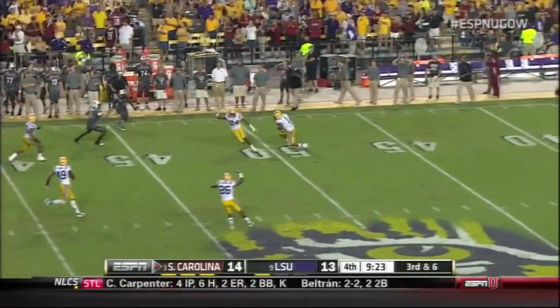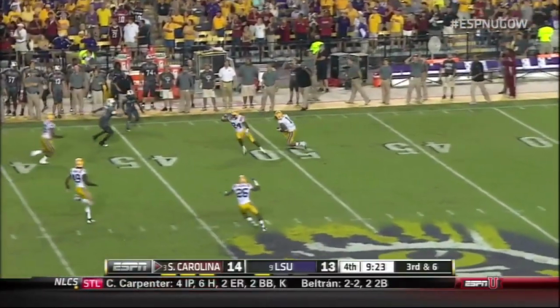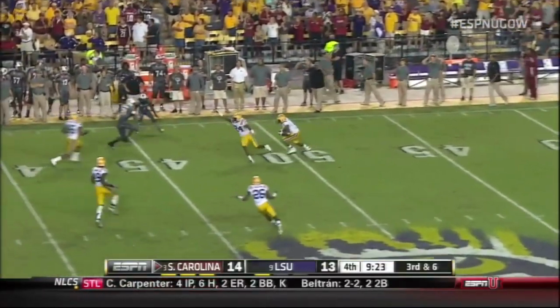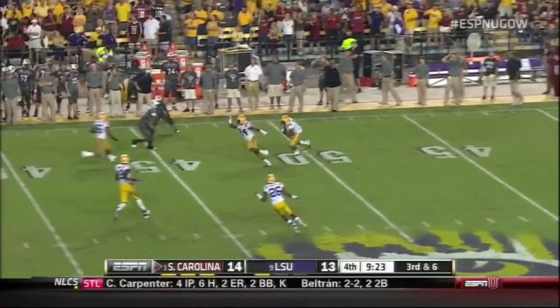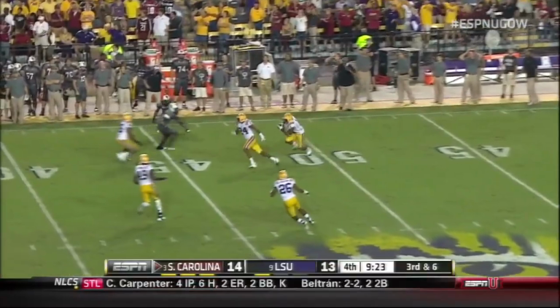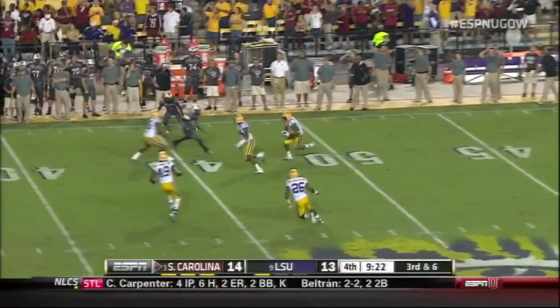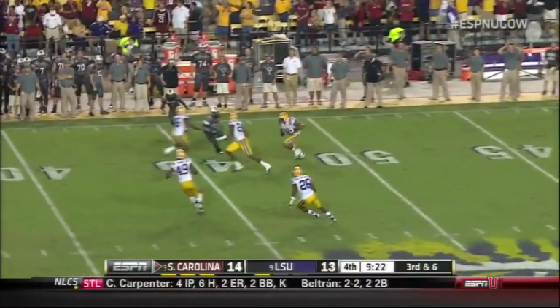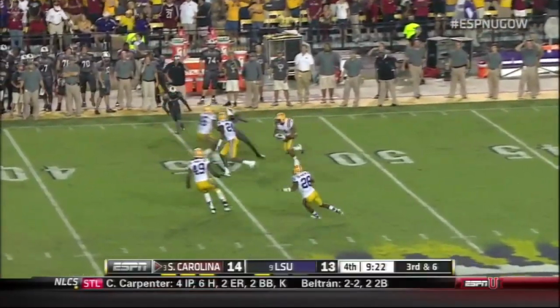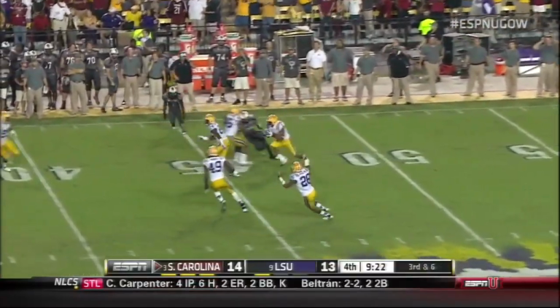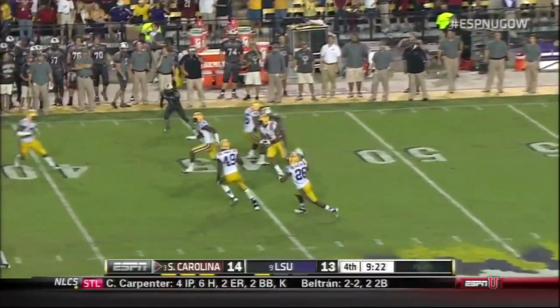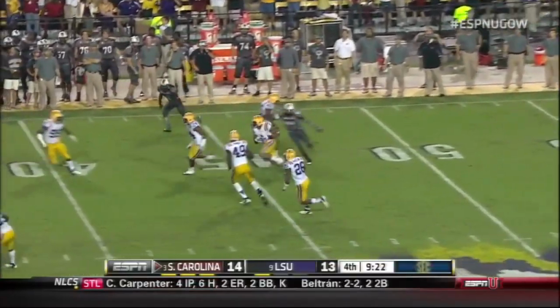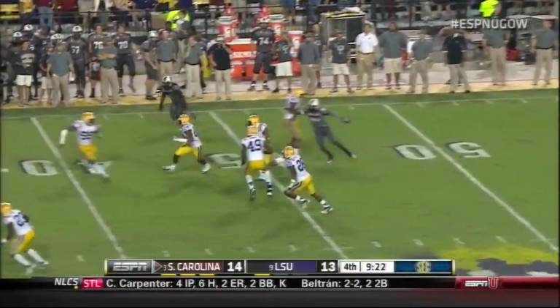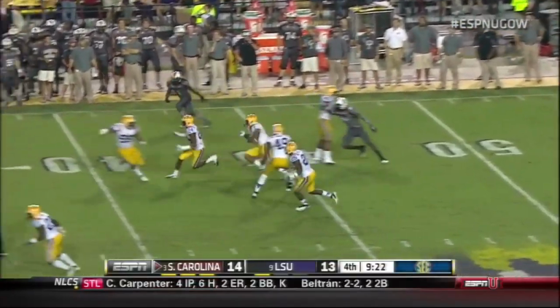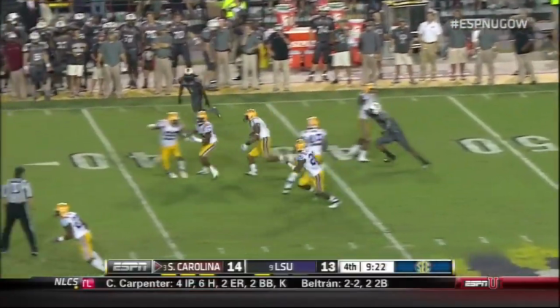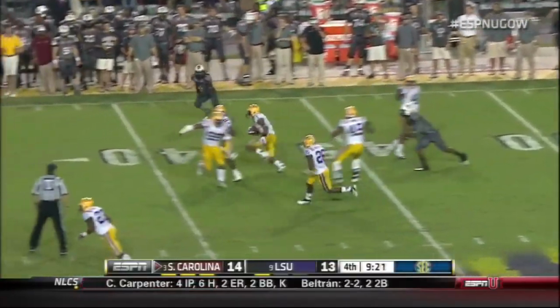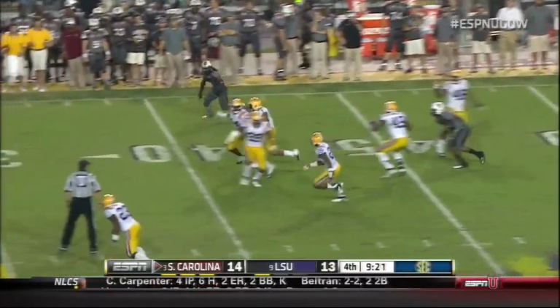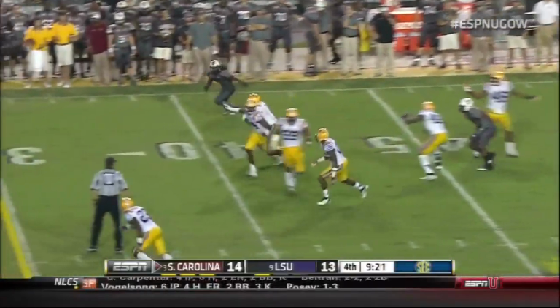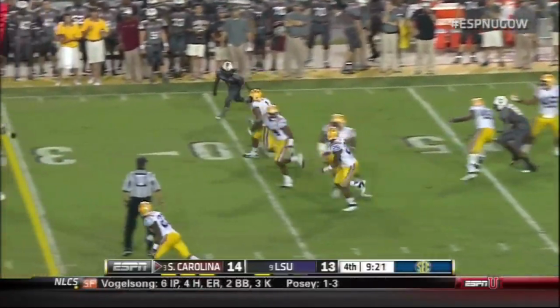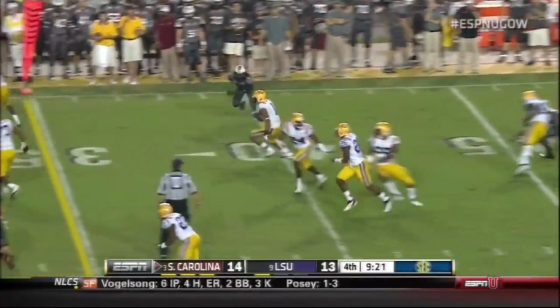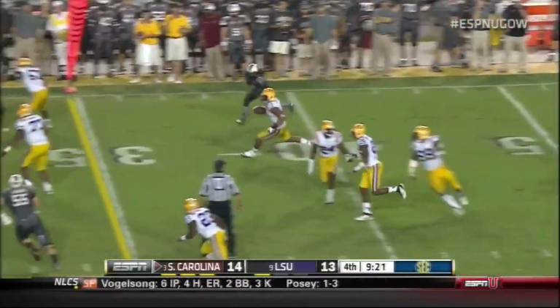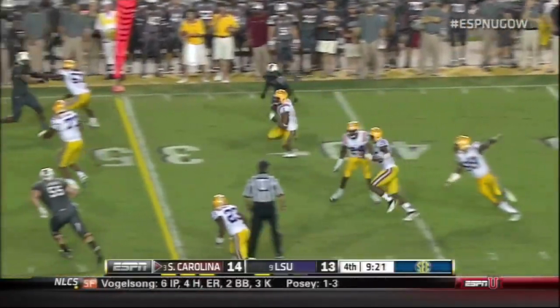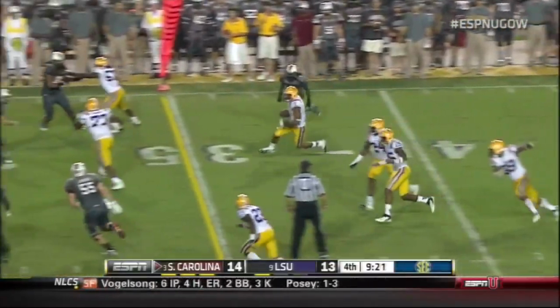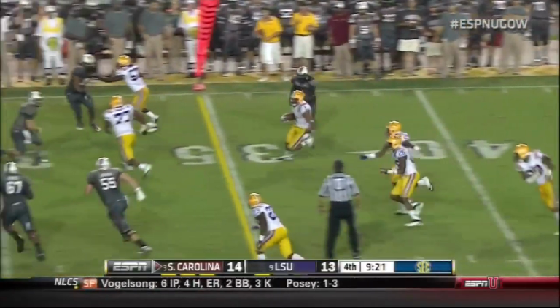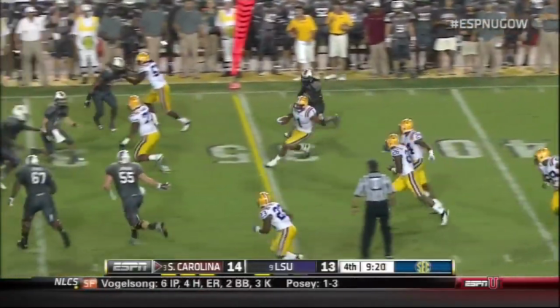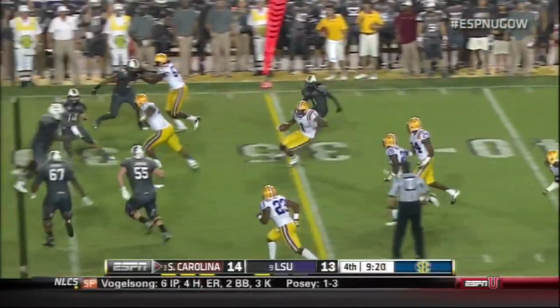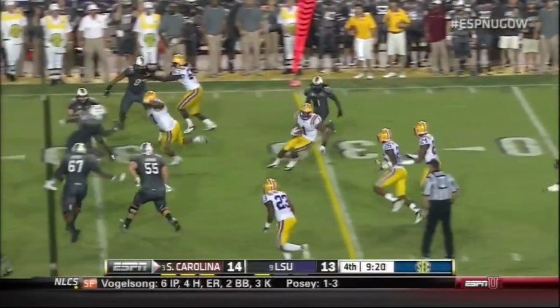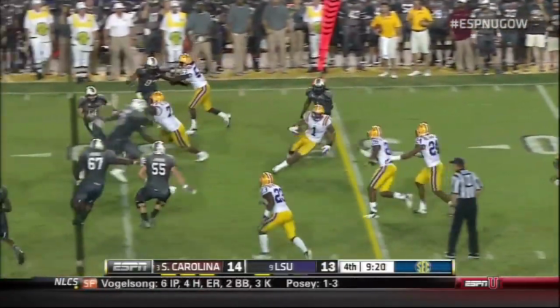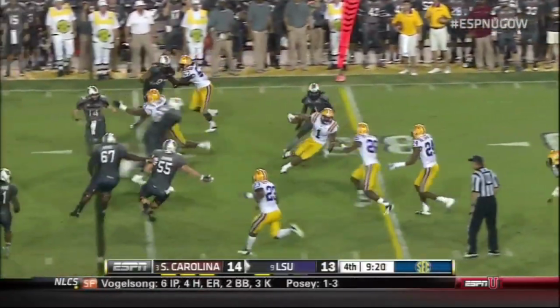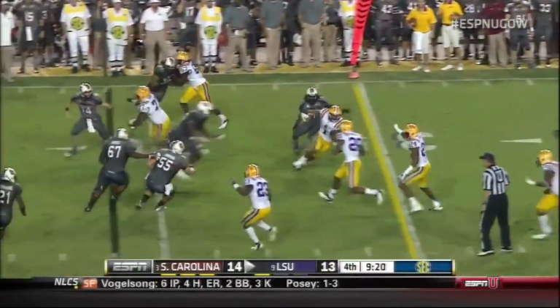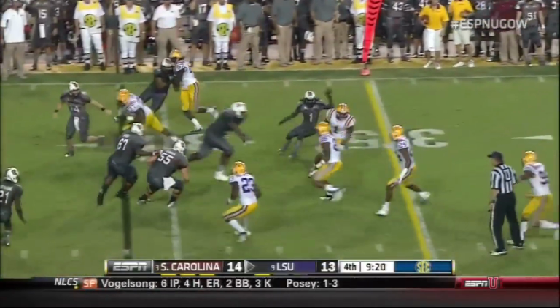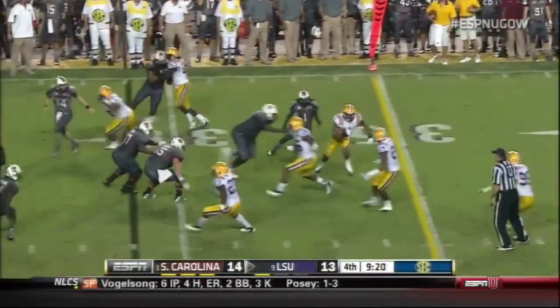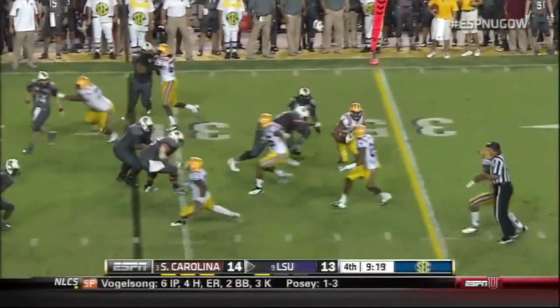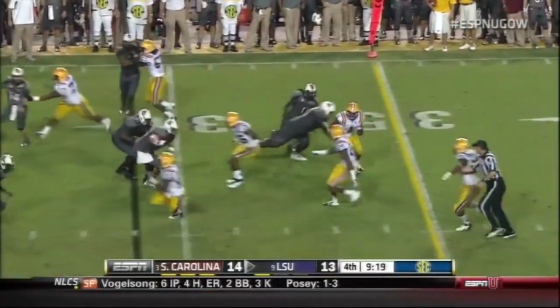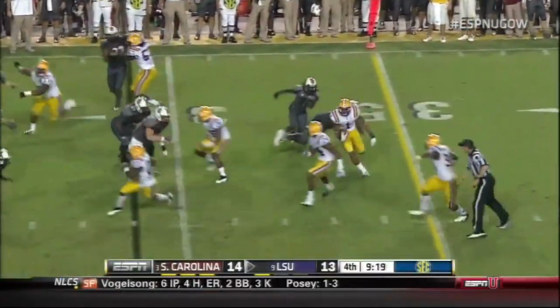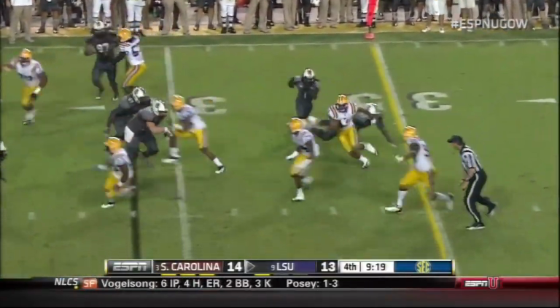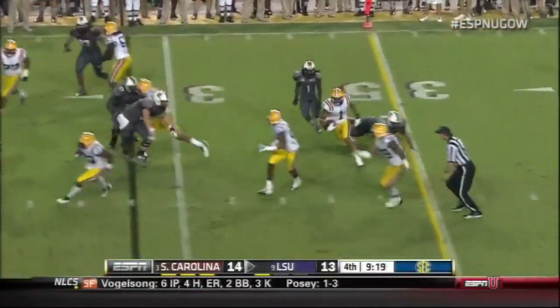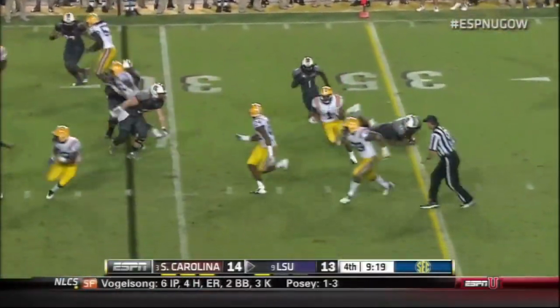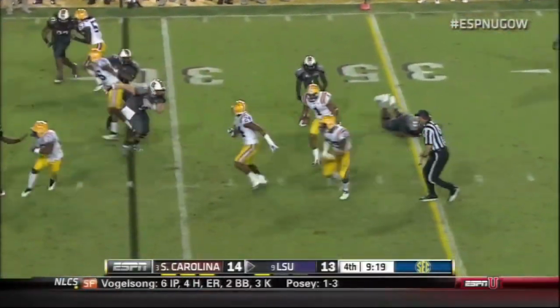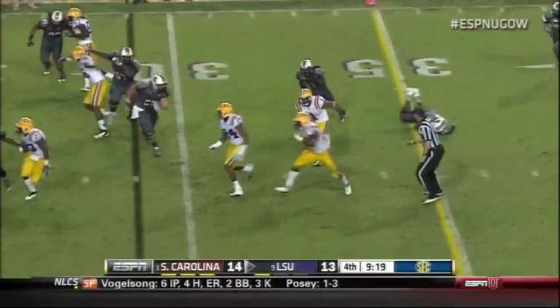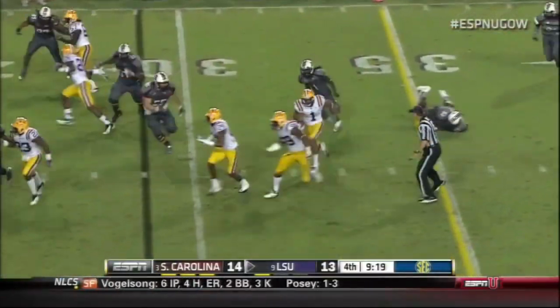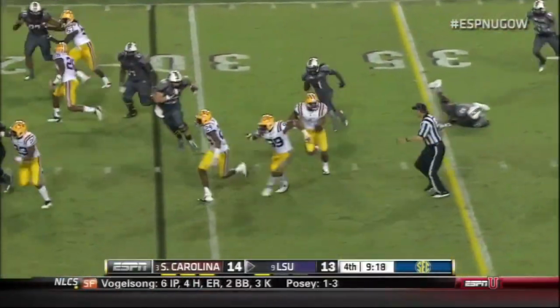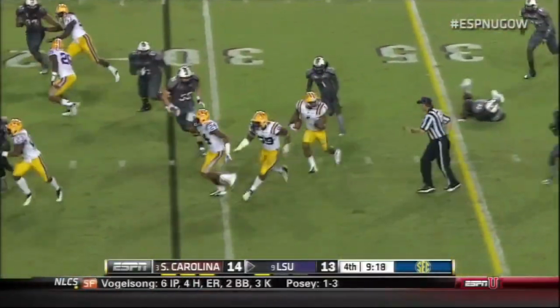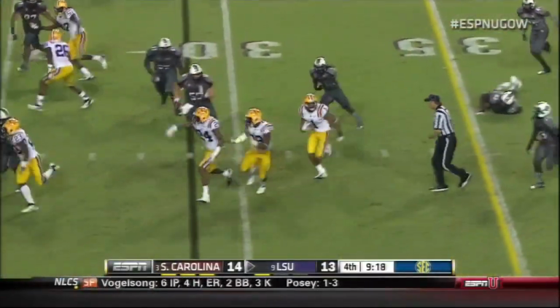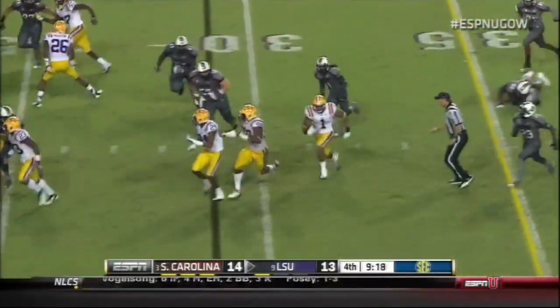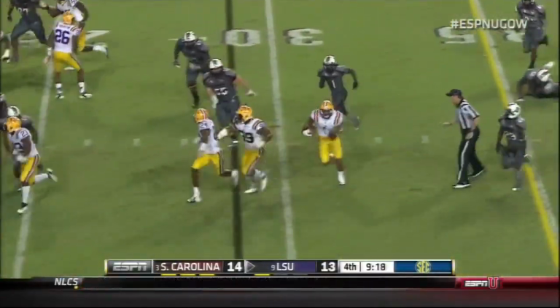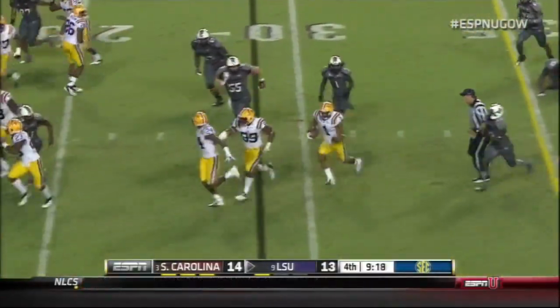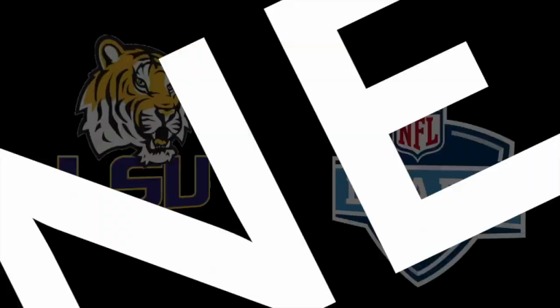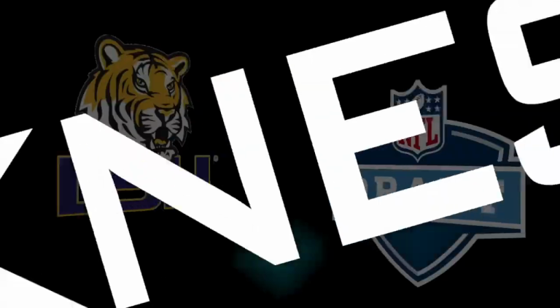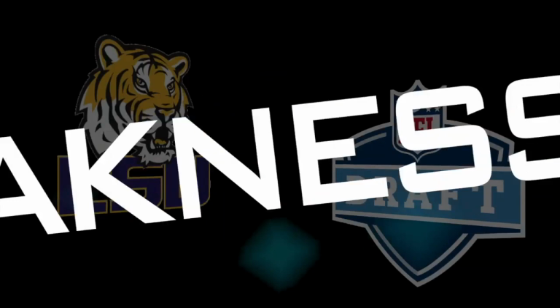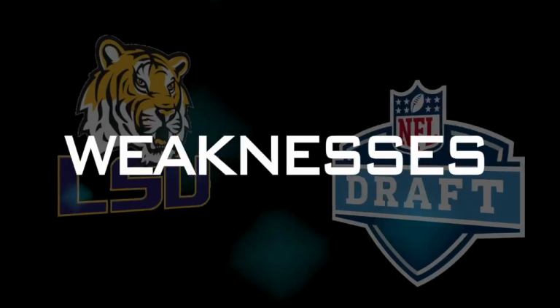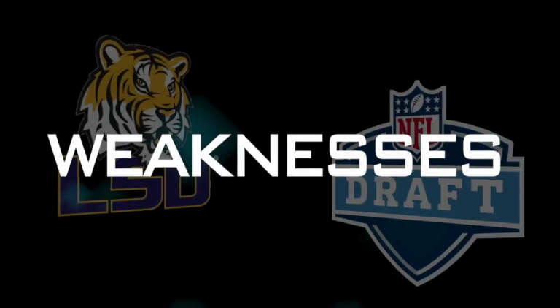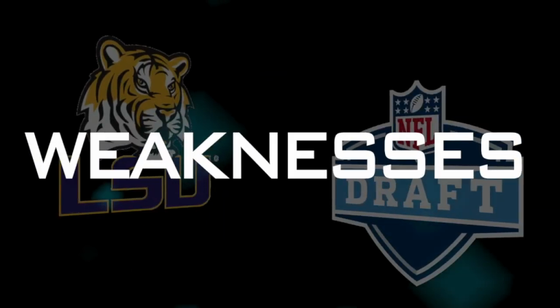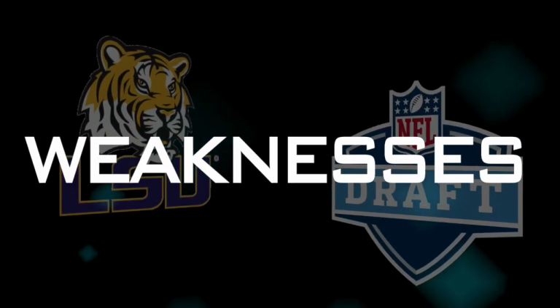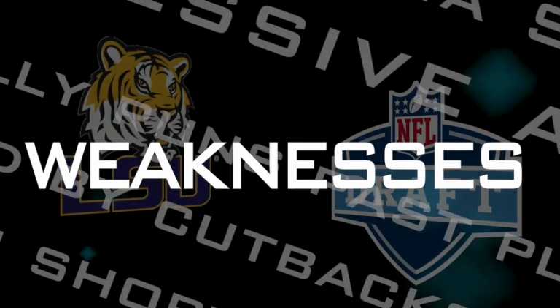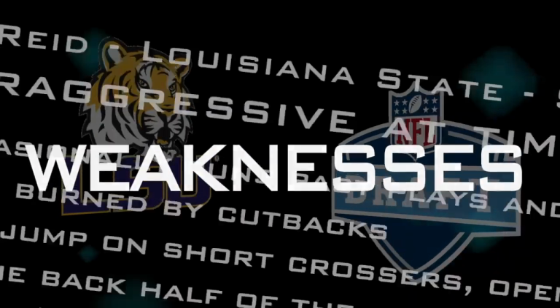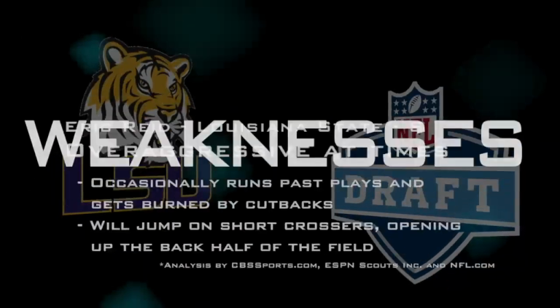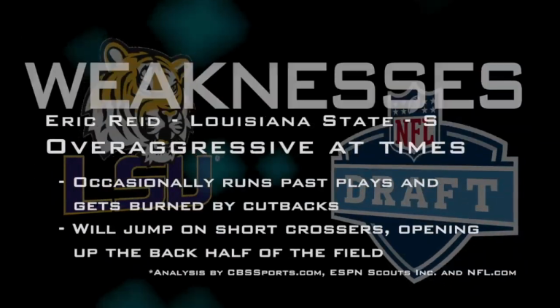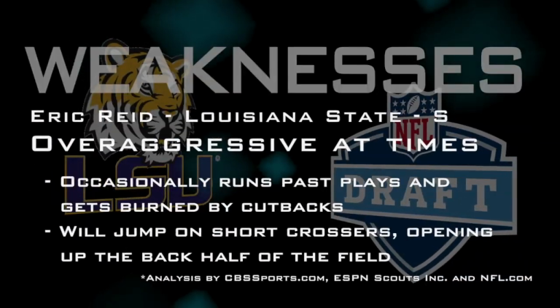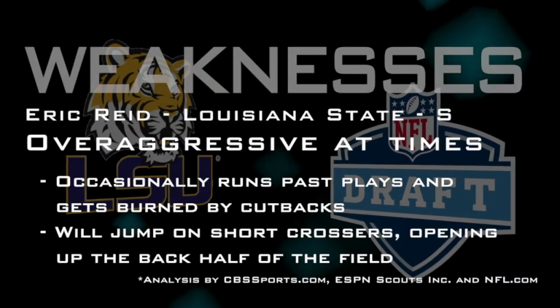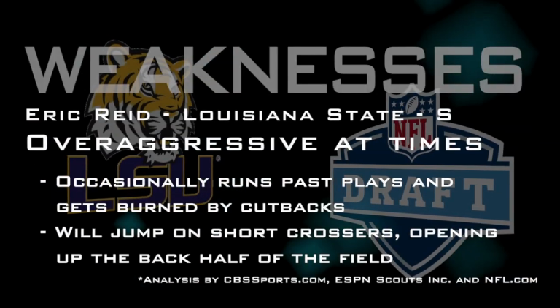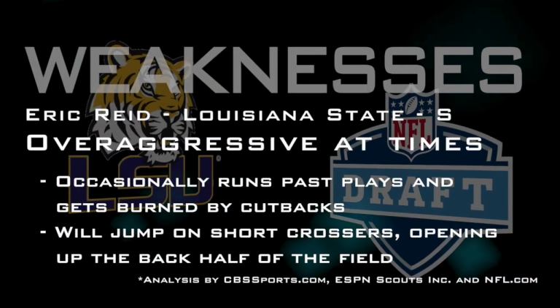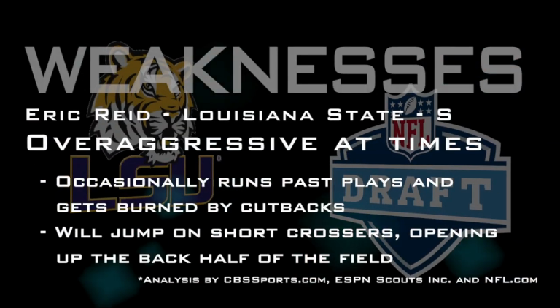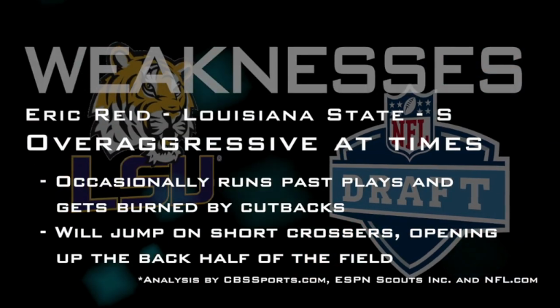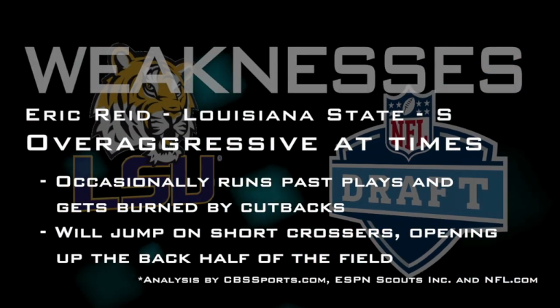Picked off by Eric Reid — a killer of an interception.